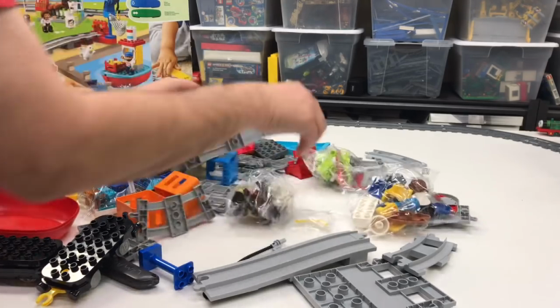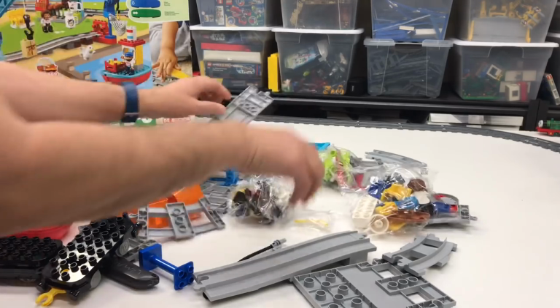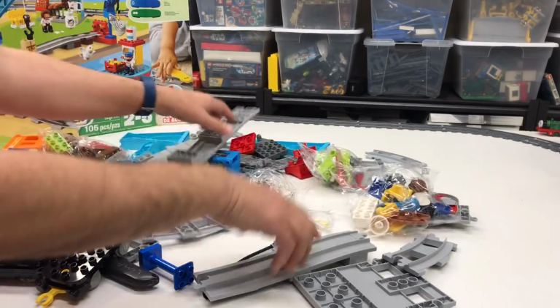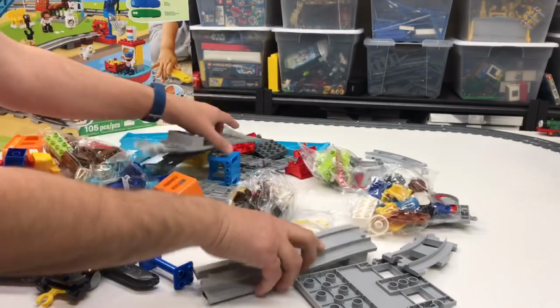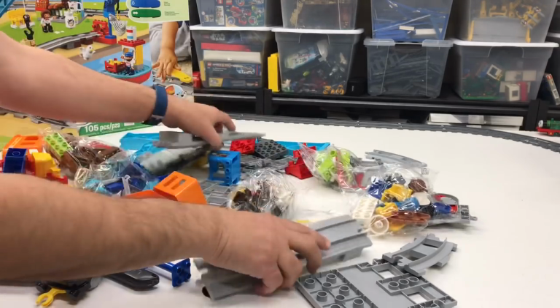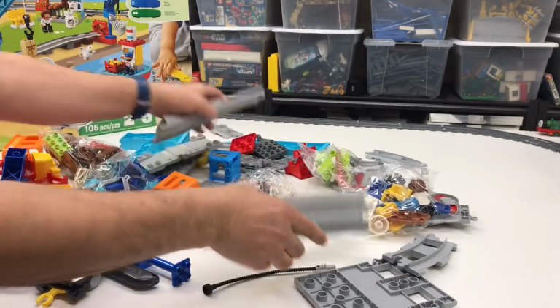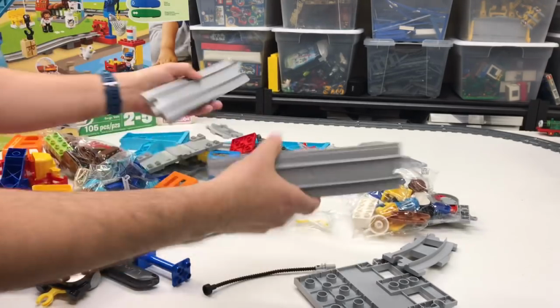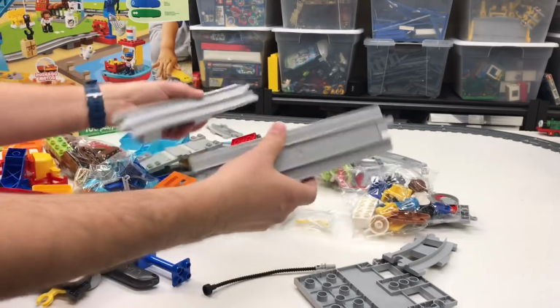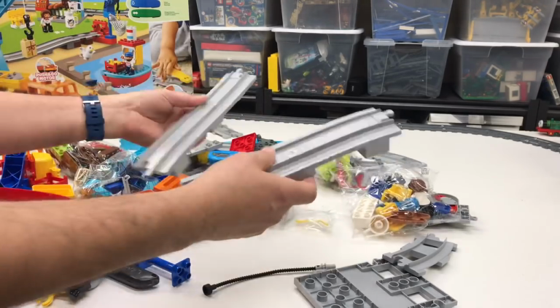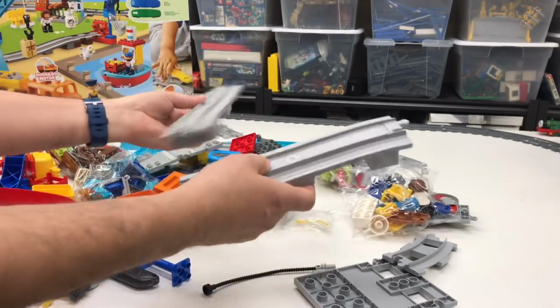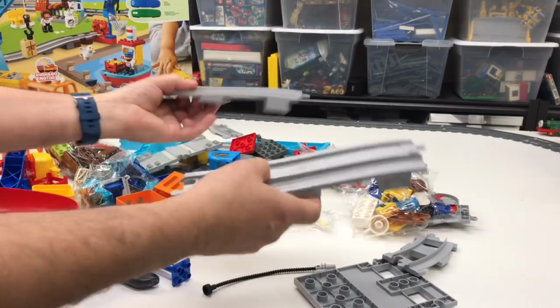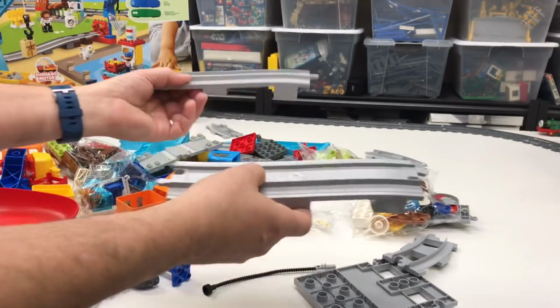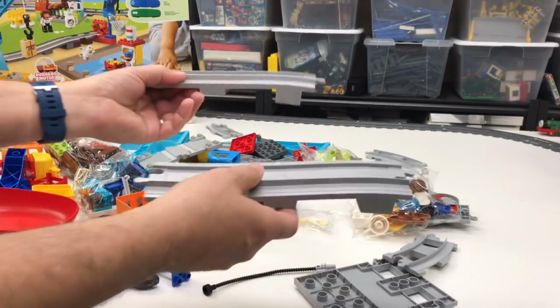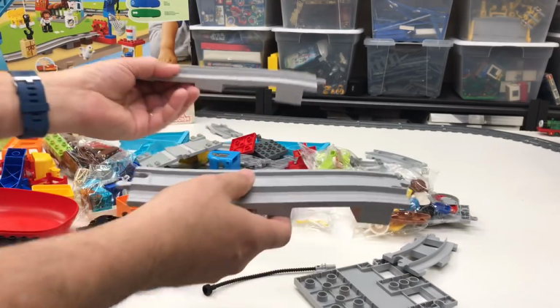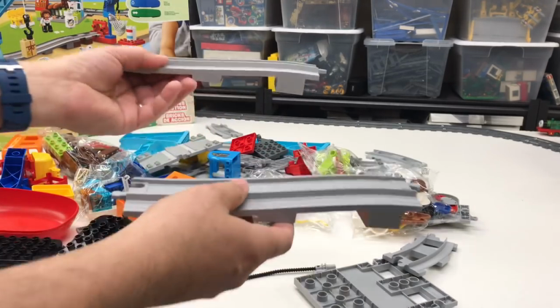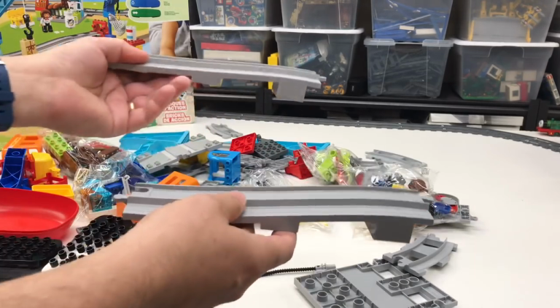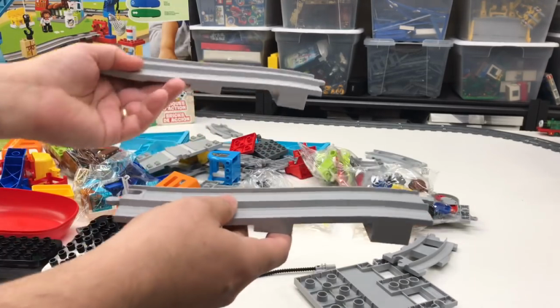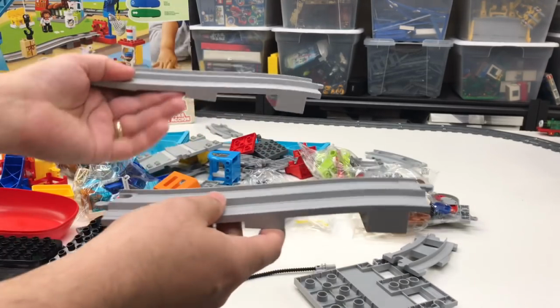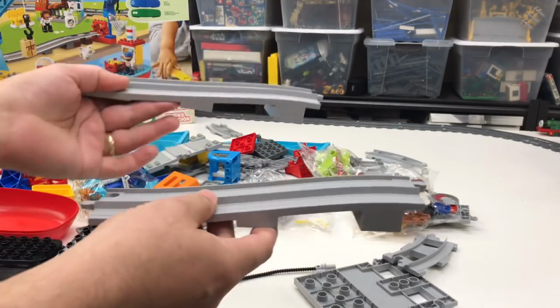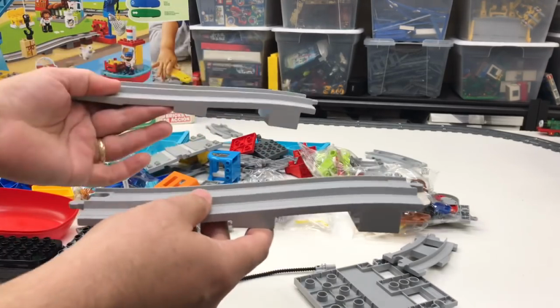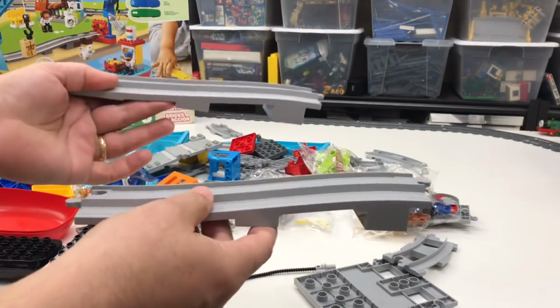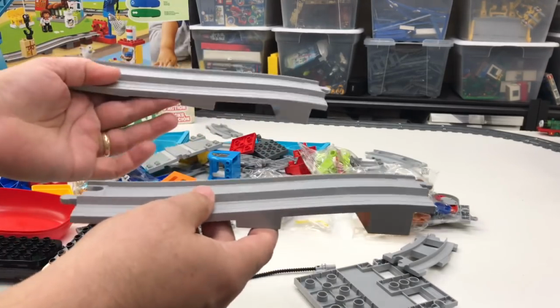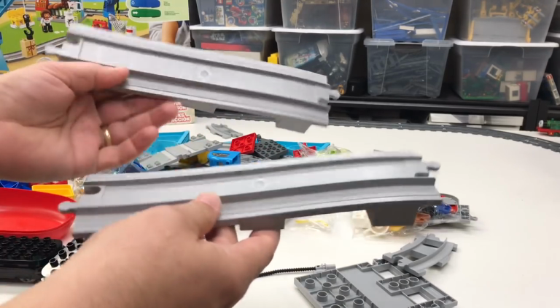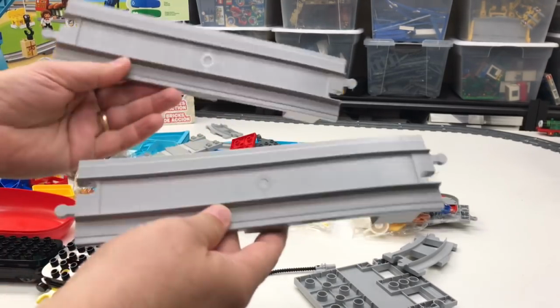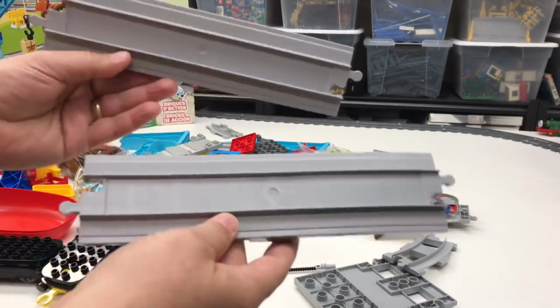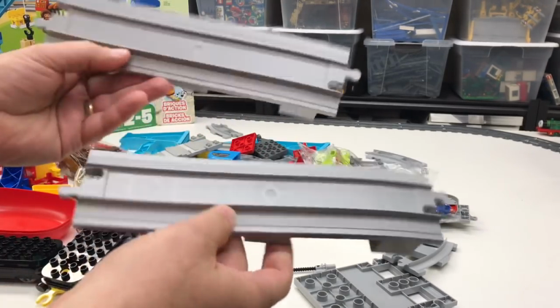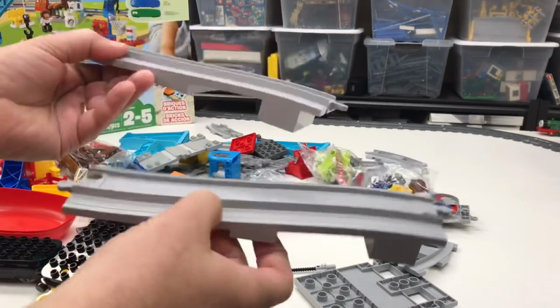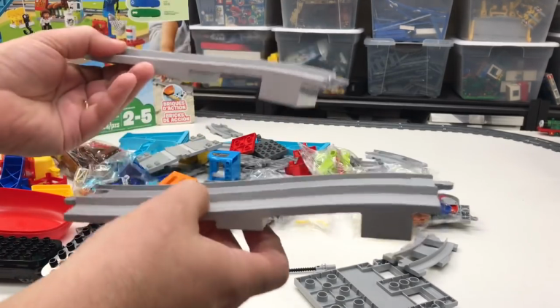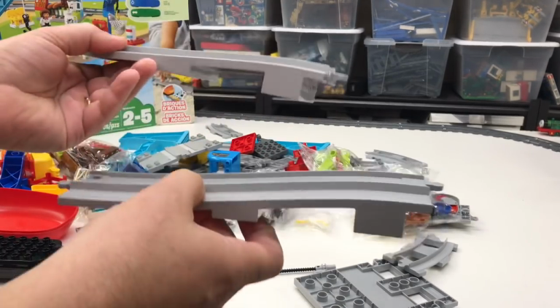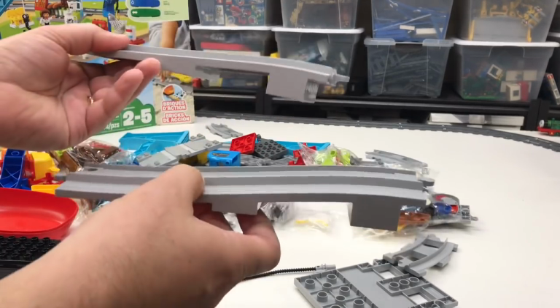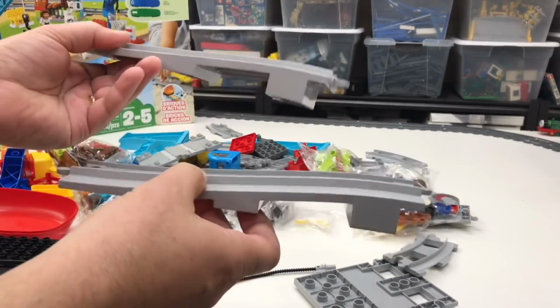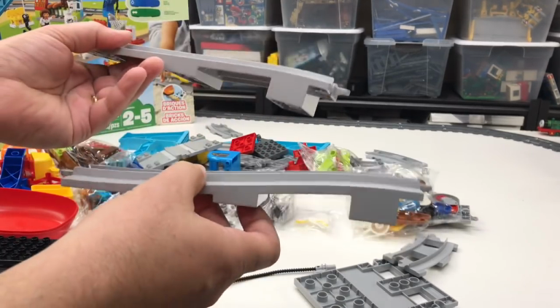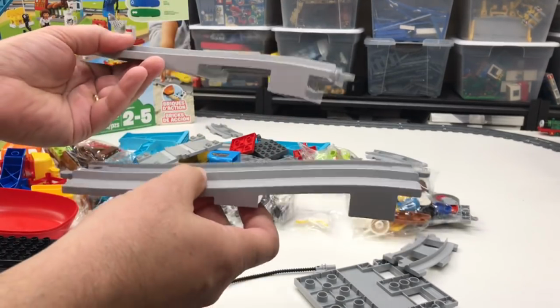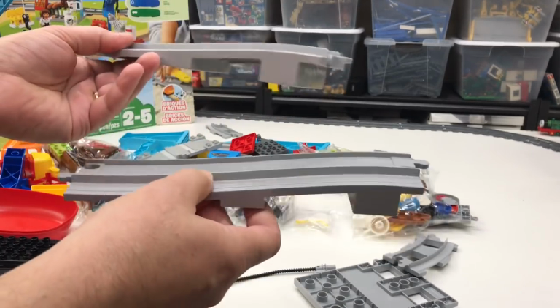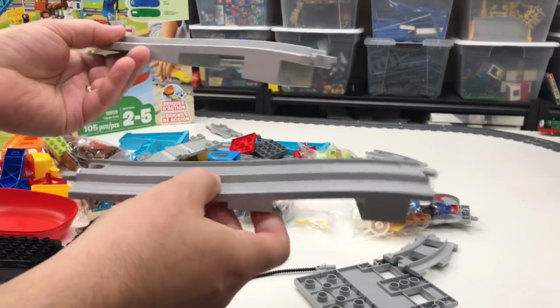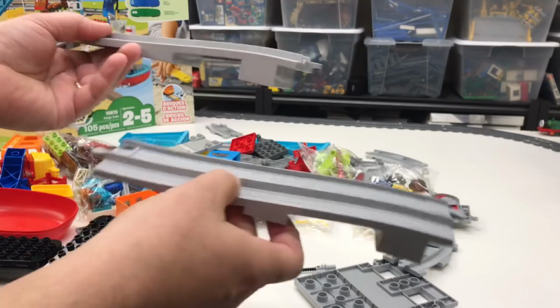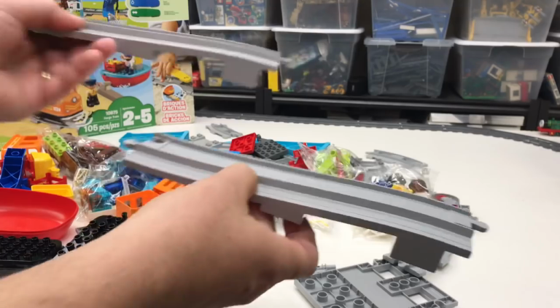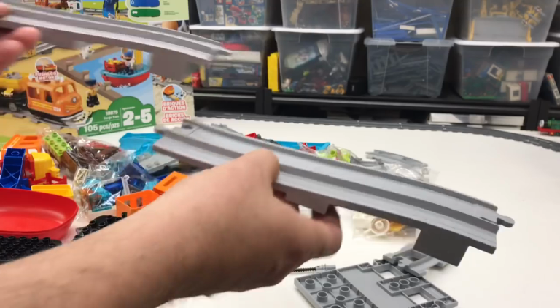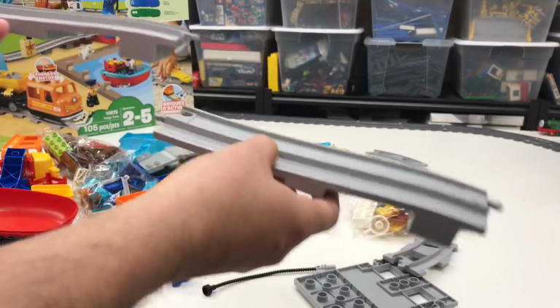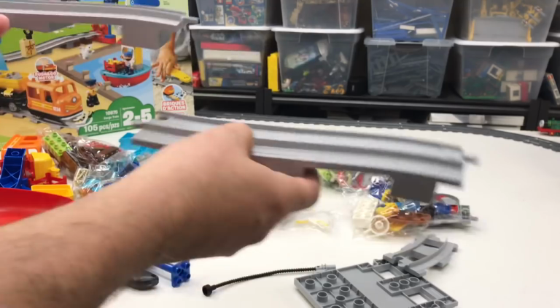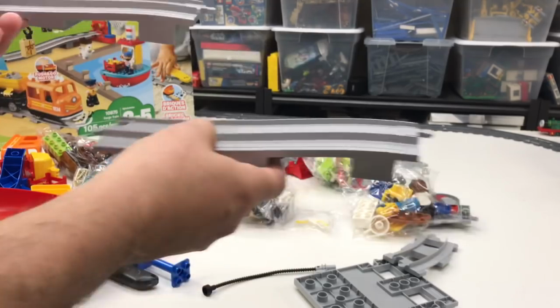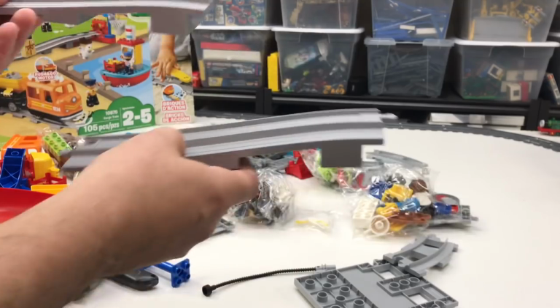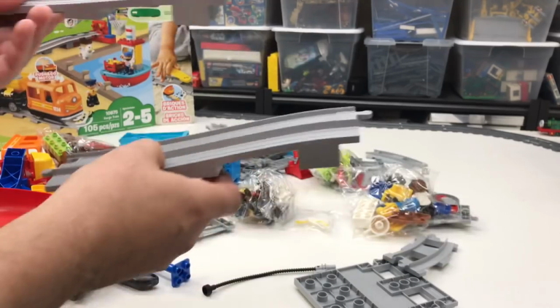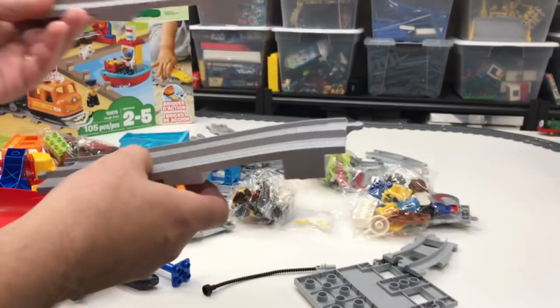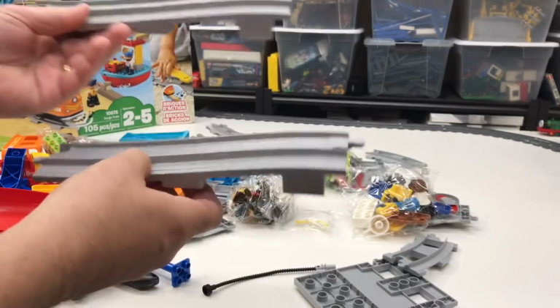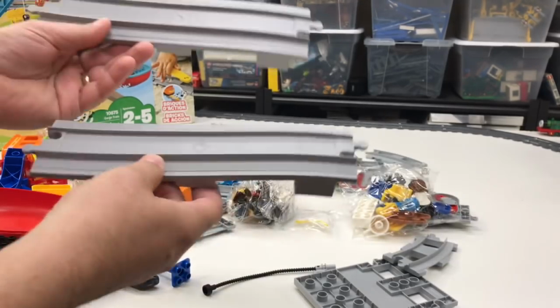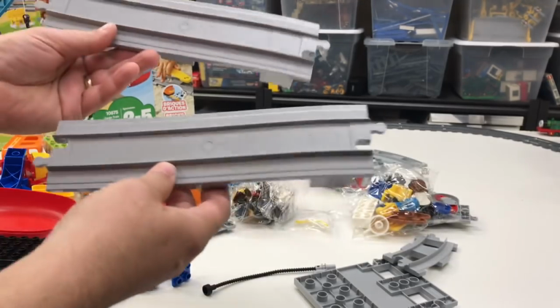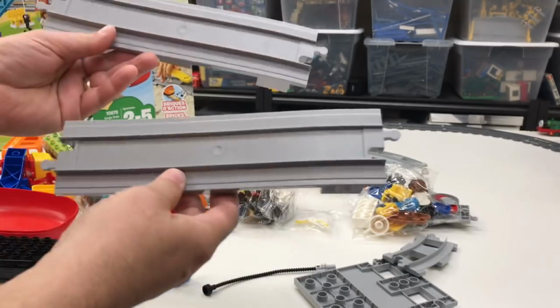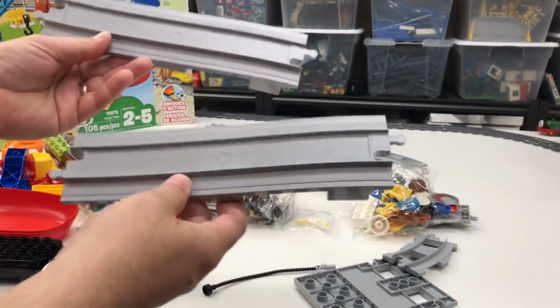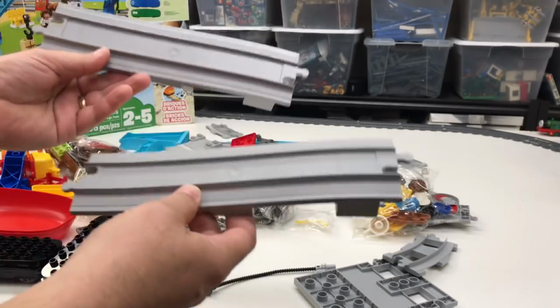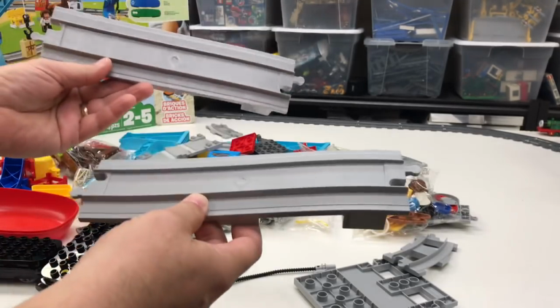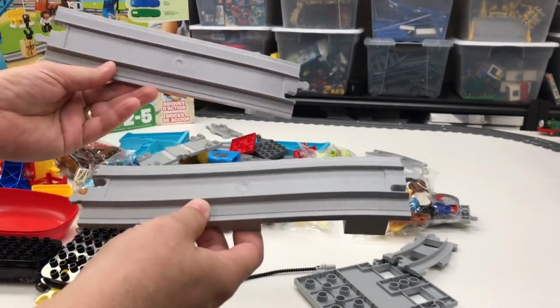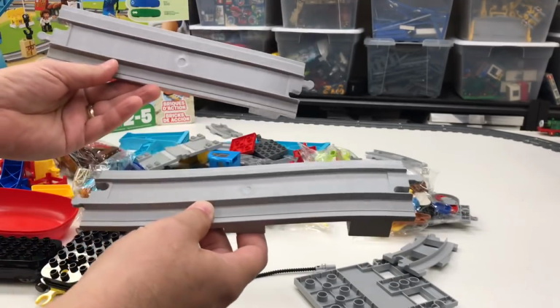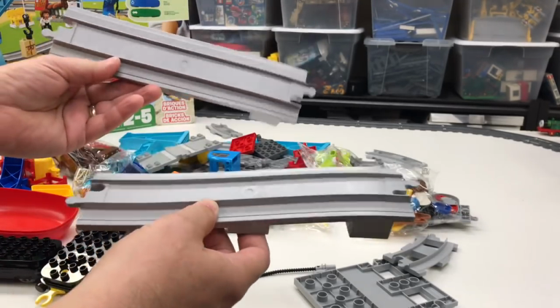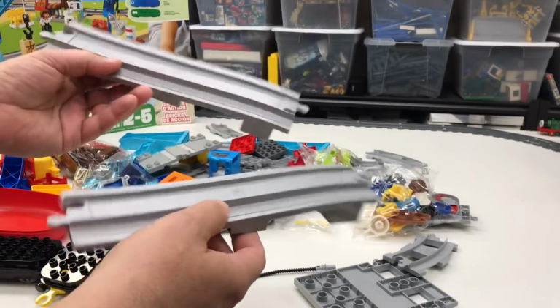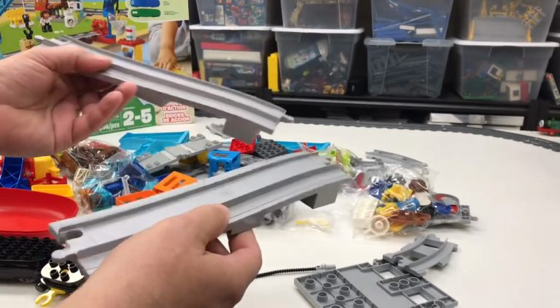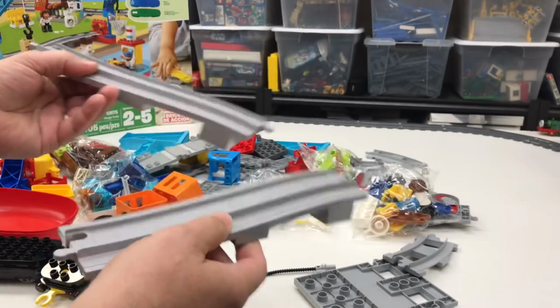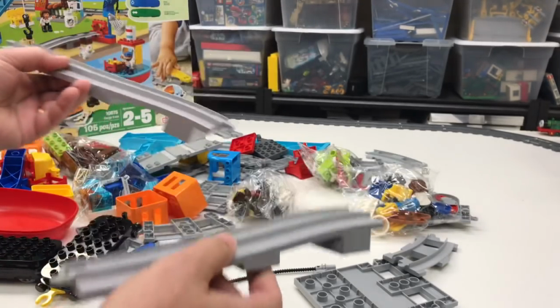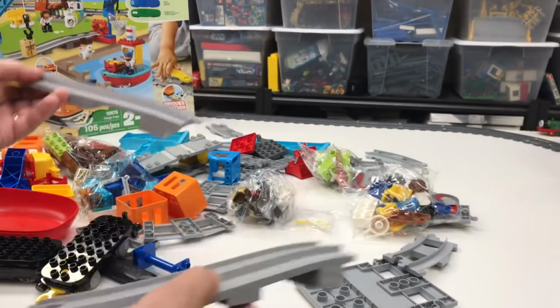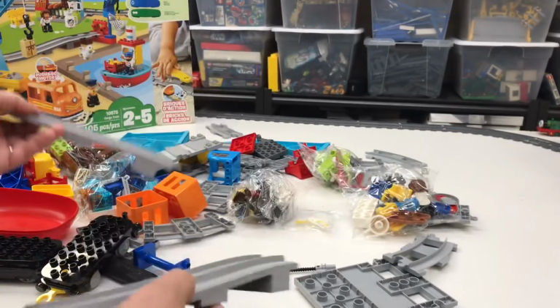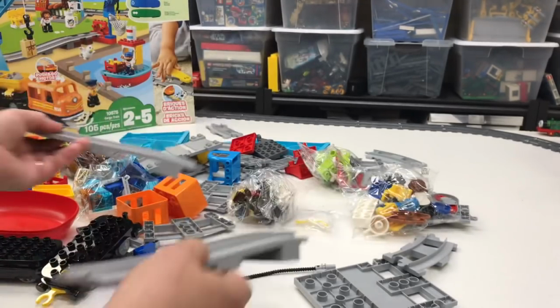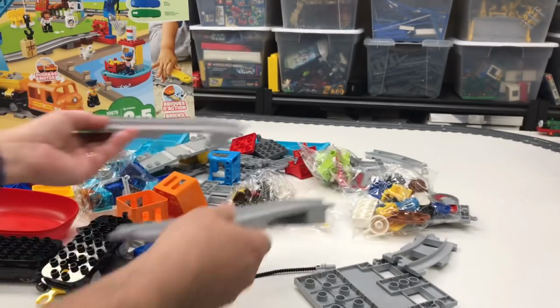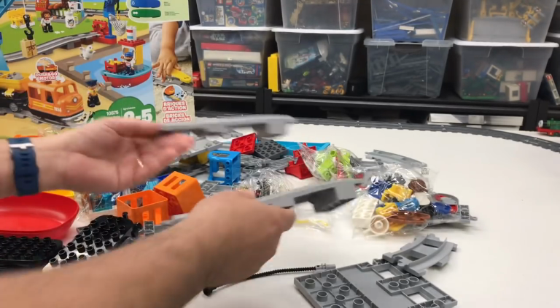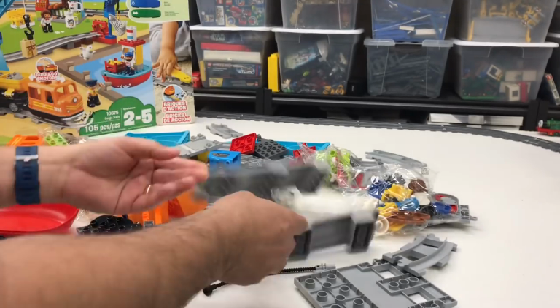These little smooth low bridges — this is kind of a new piece, it's definitely a new piece.